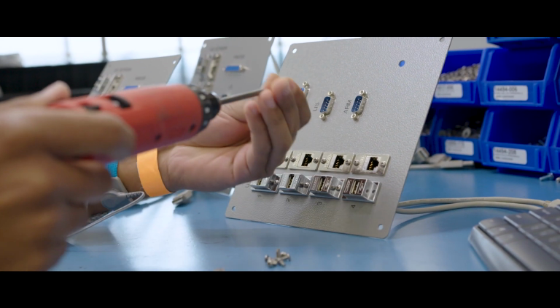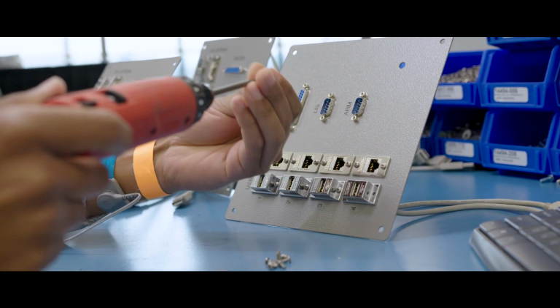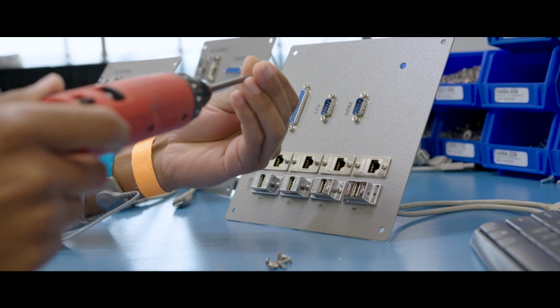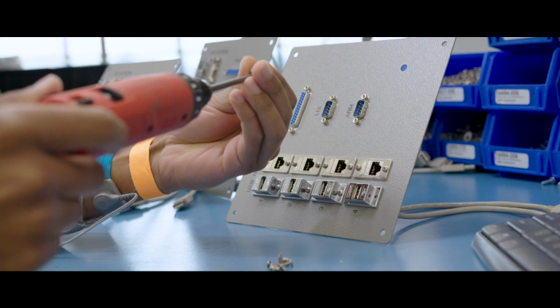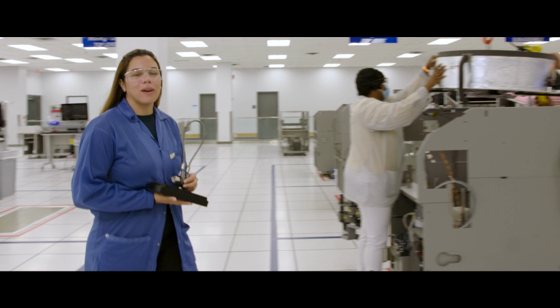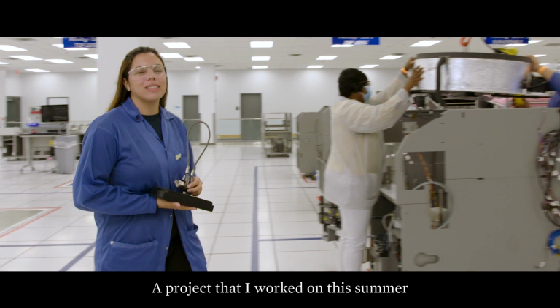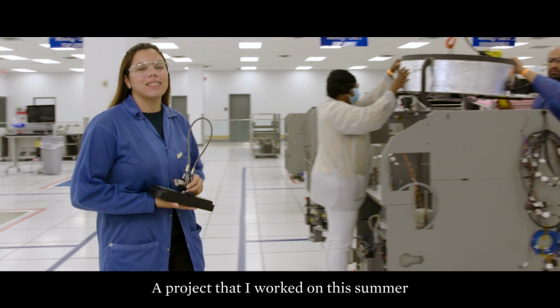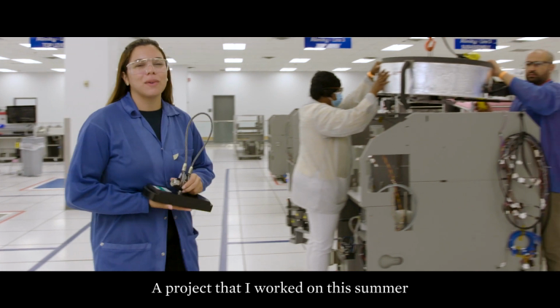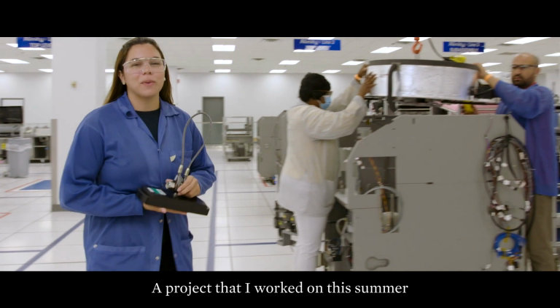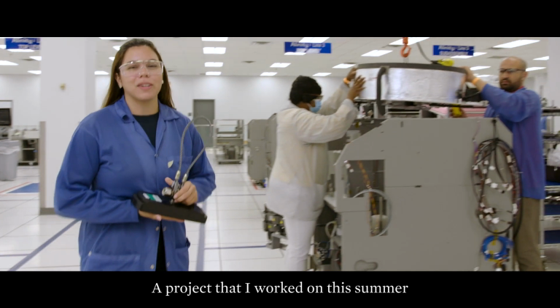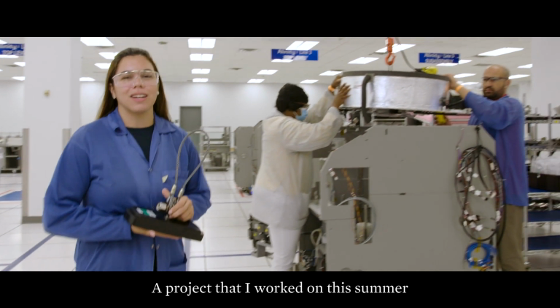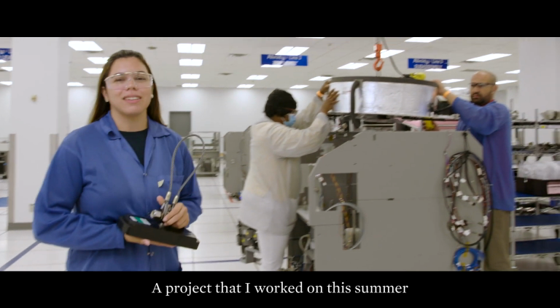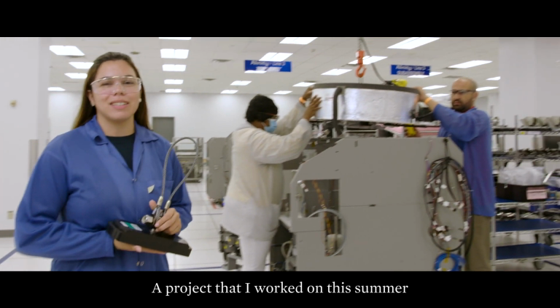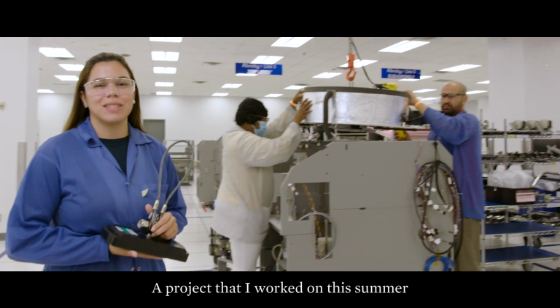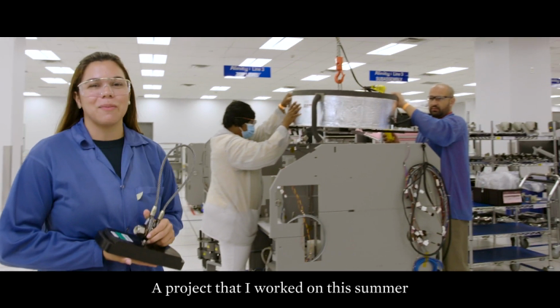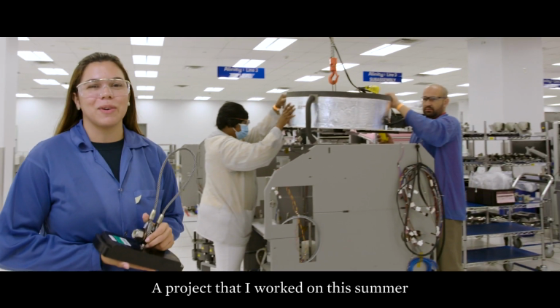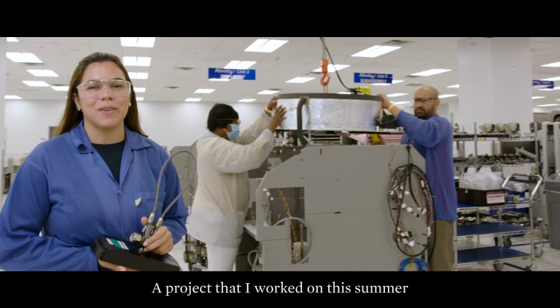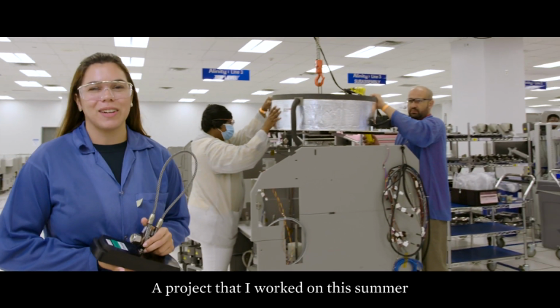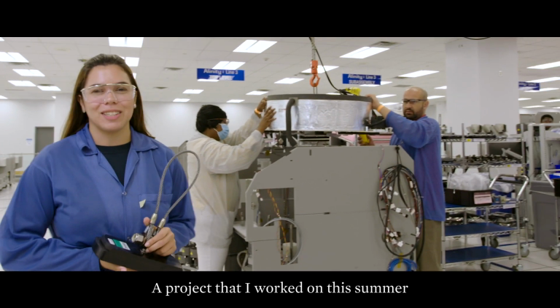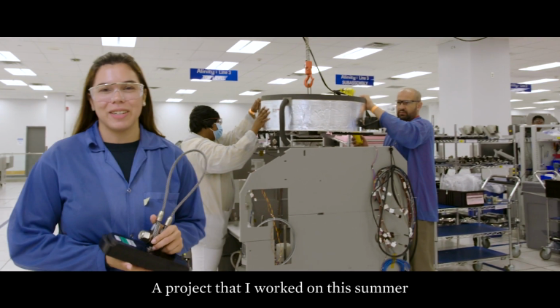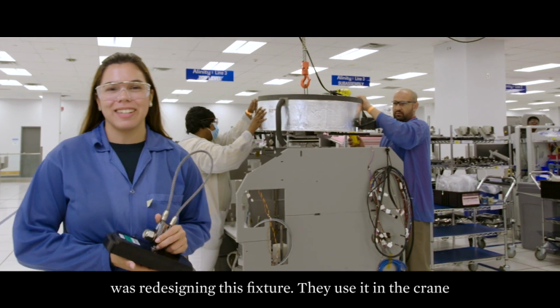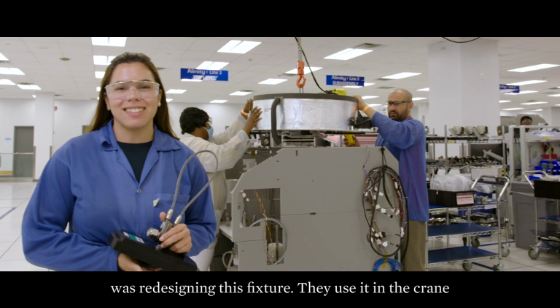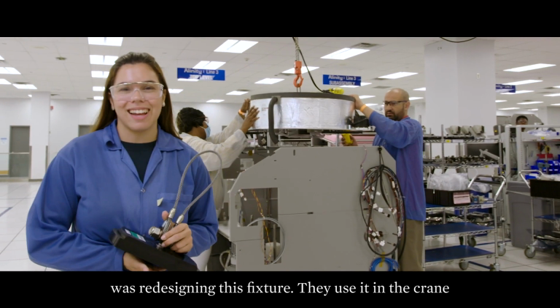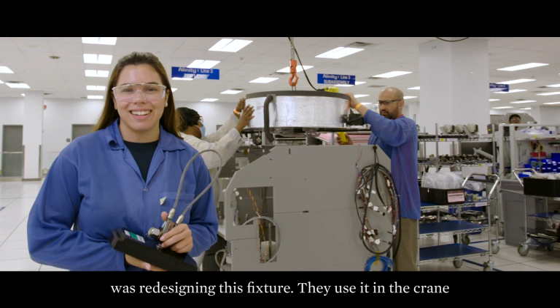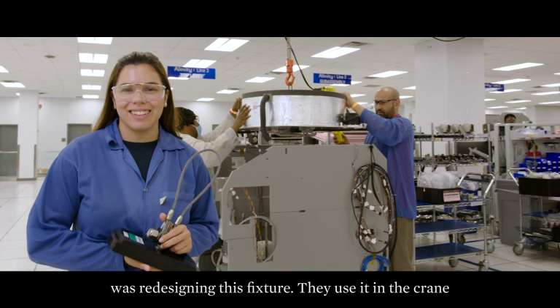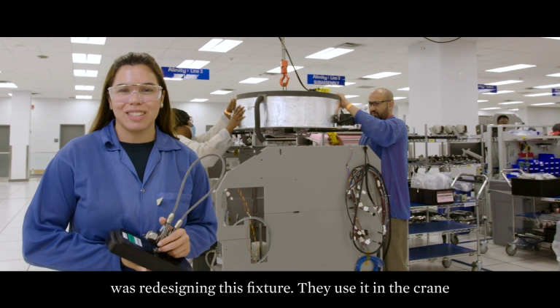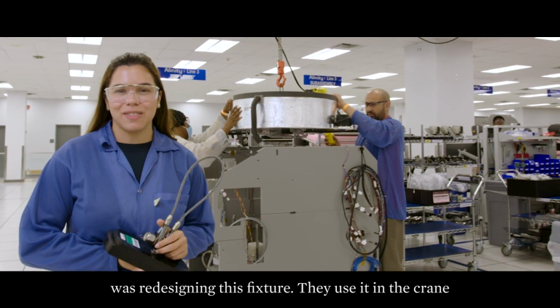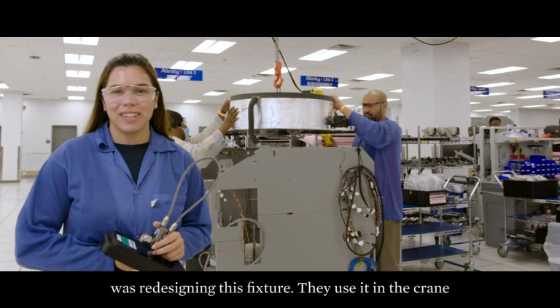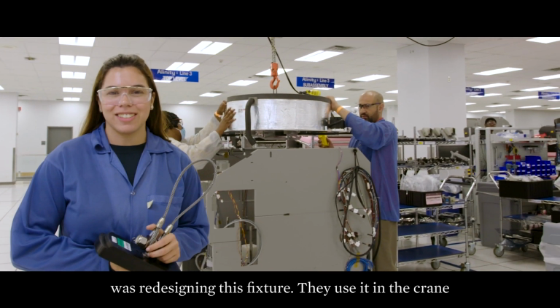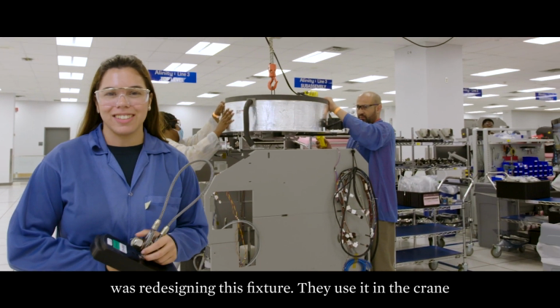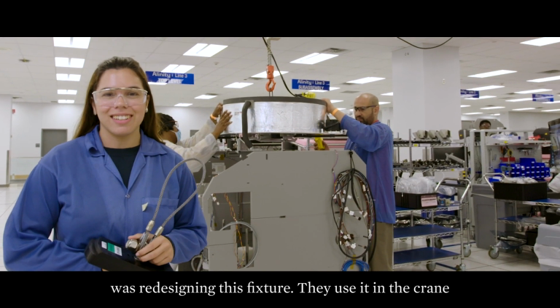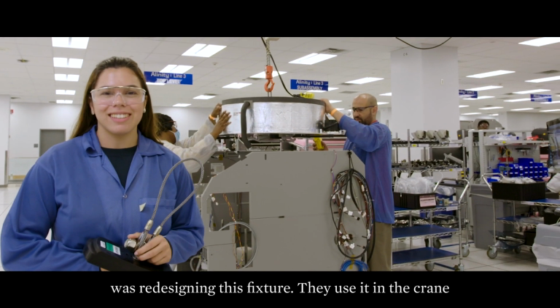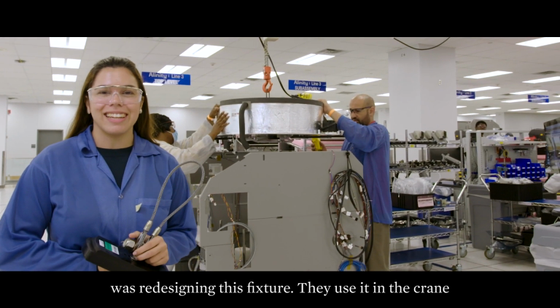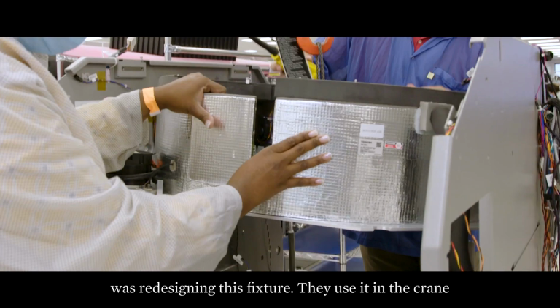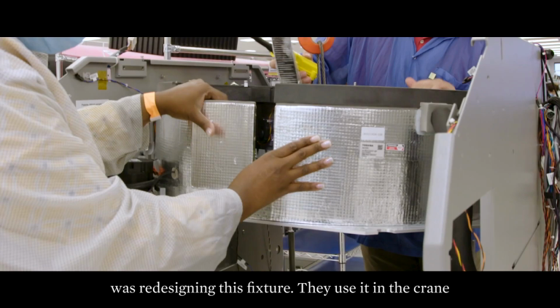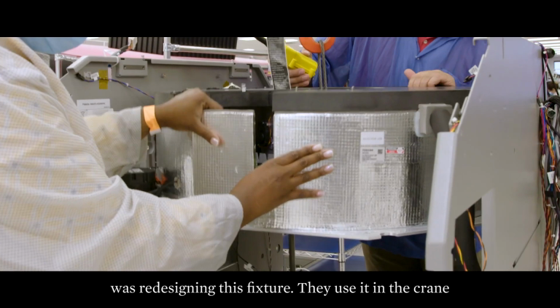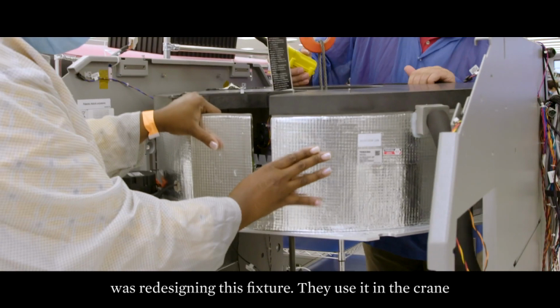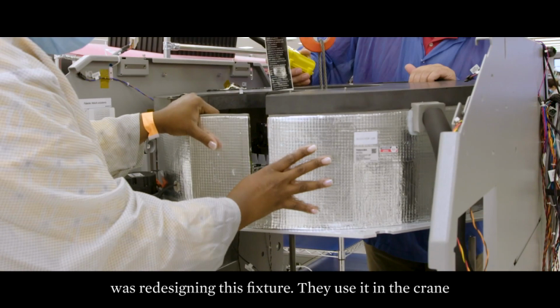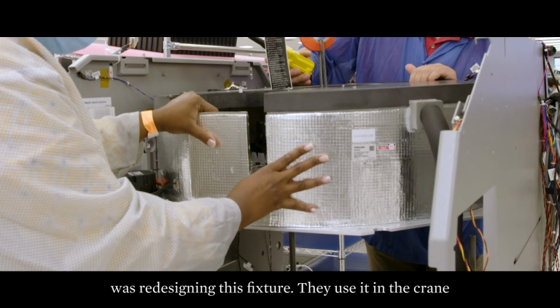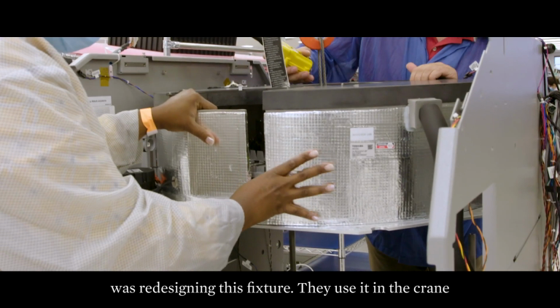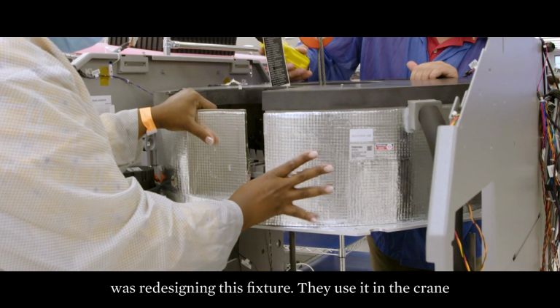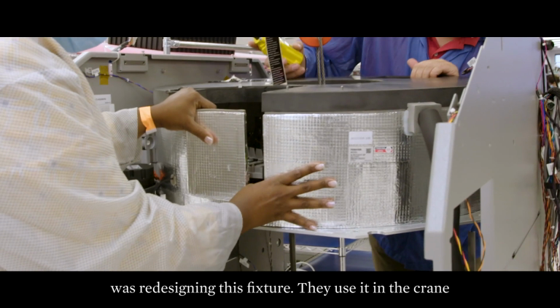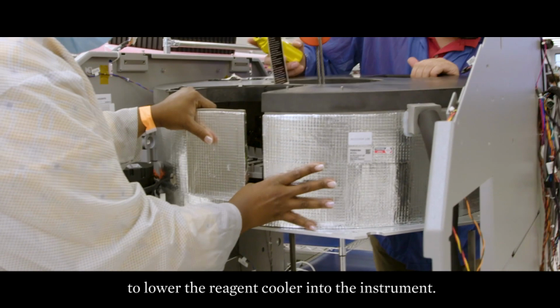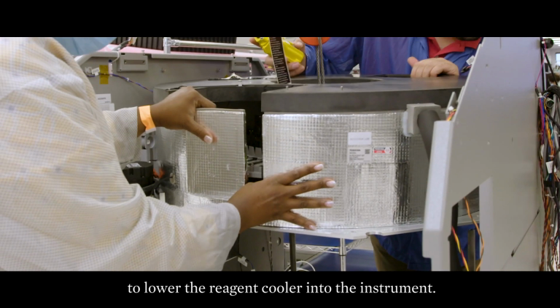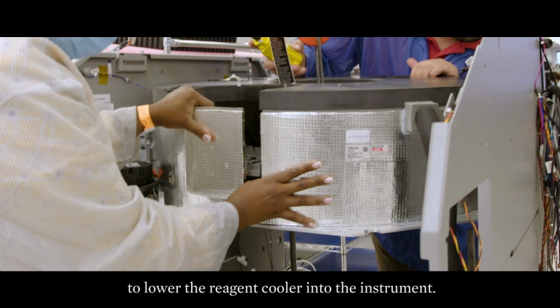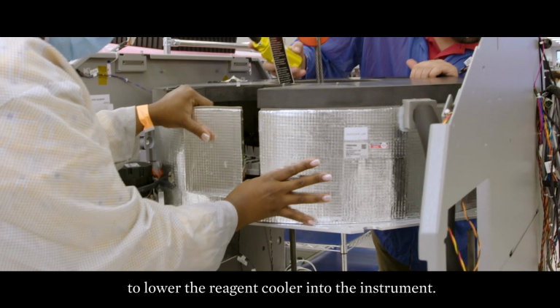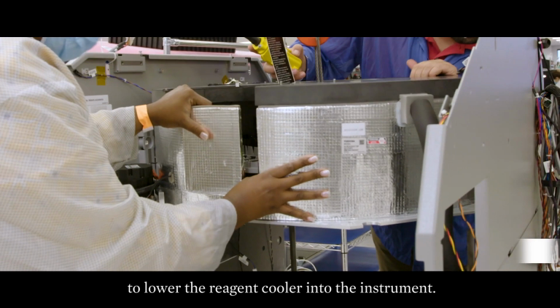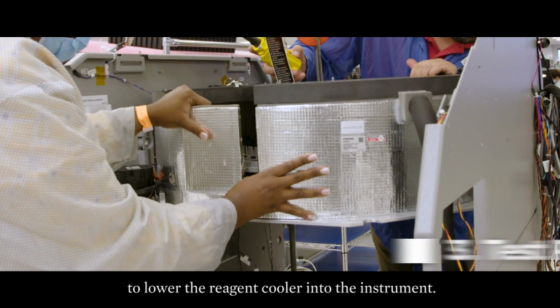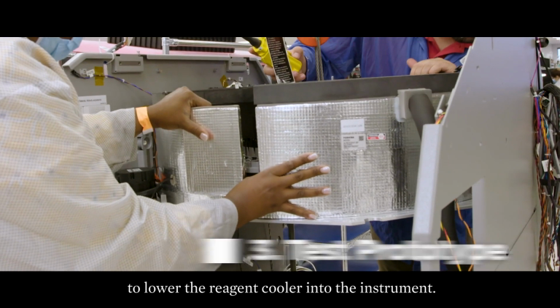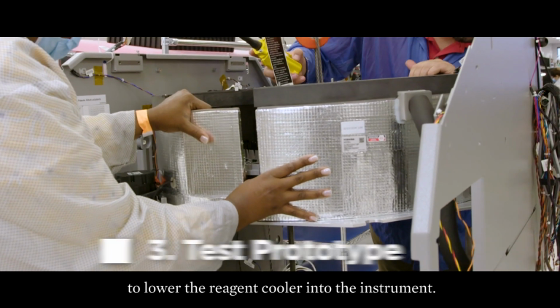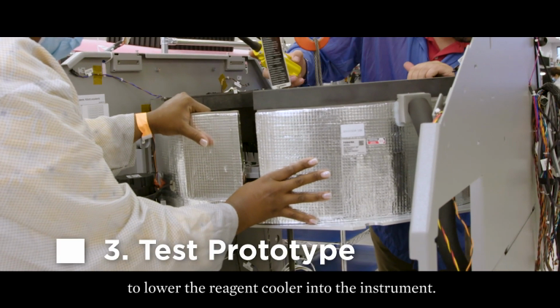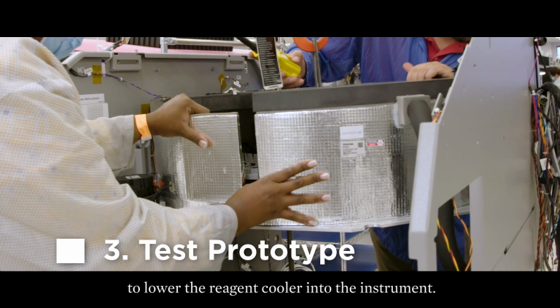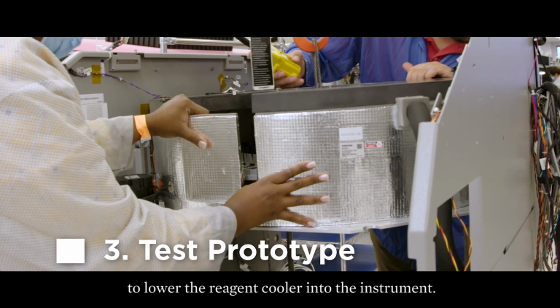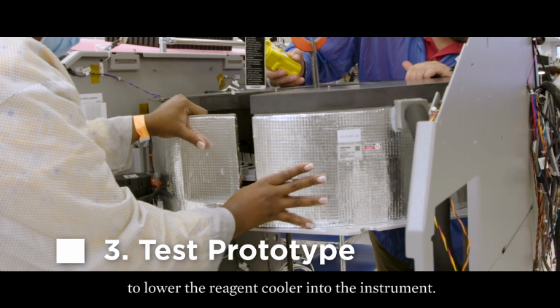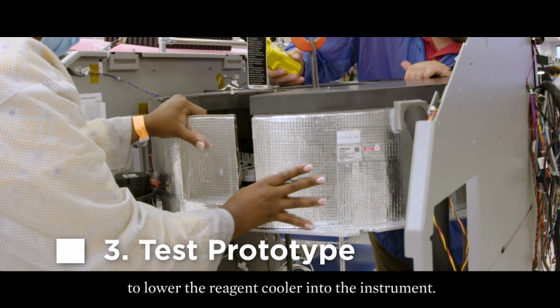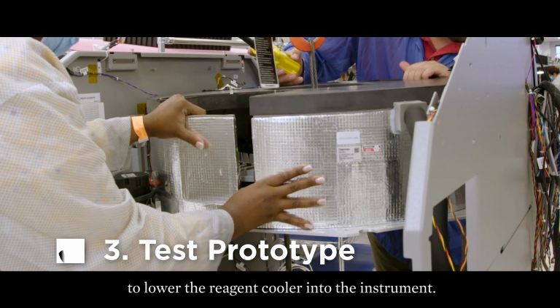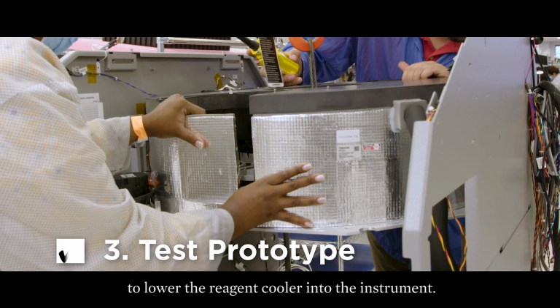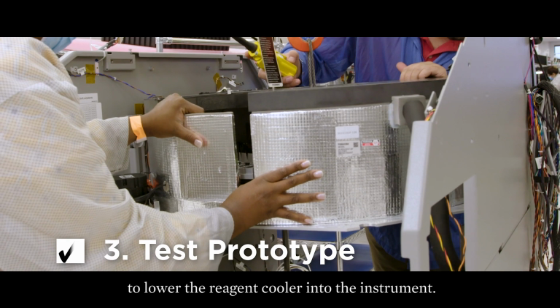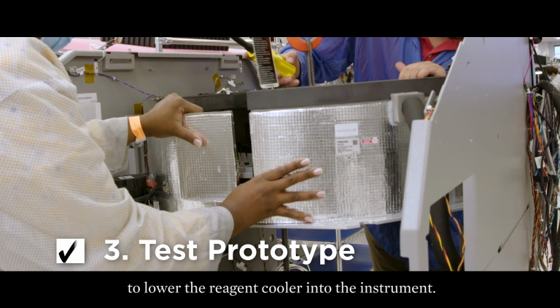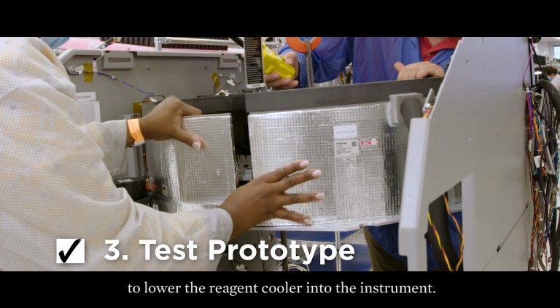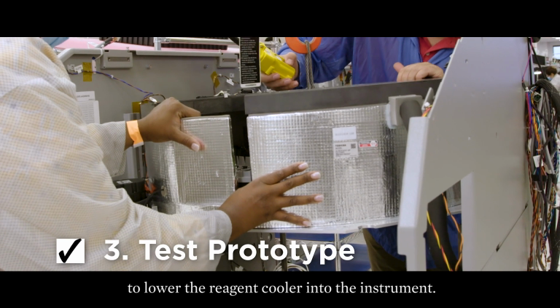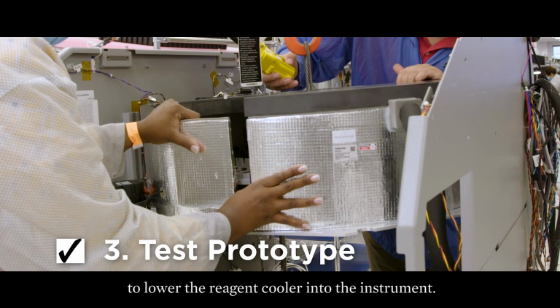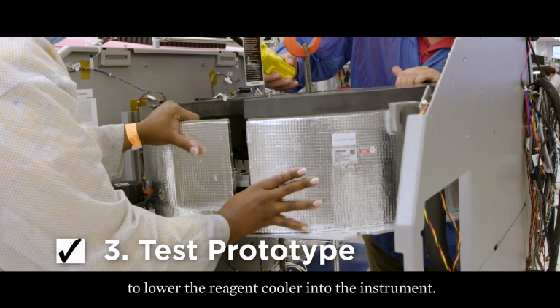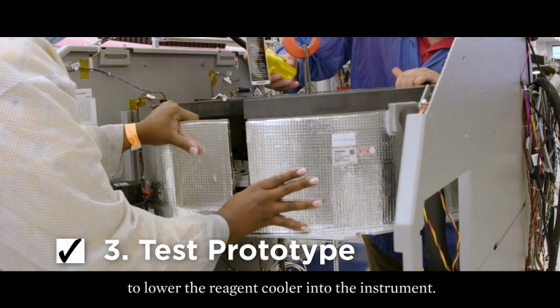A project I worked on this summer was redesigning this fixture. They used it in the crane to lower the reagent cooler into the instrument.